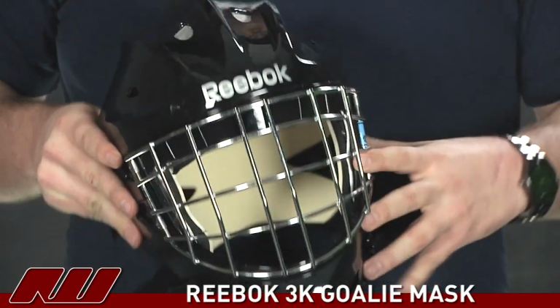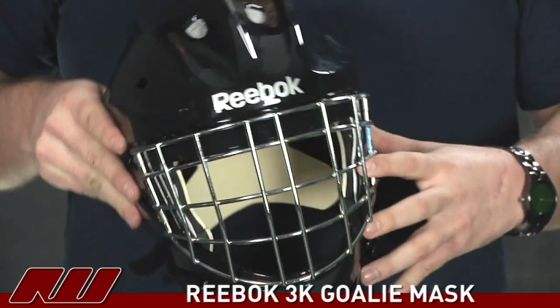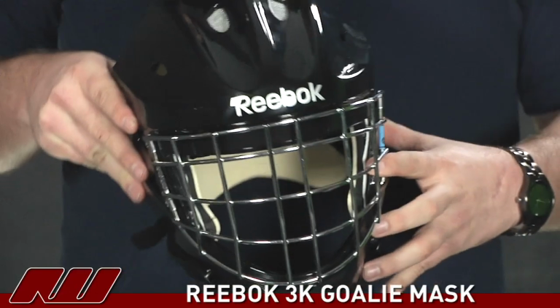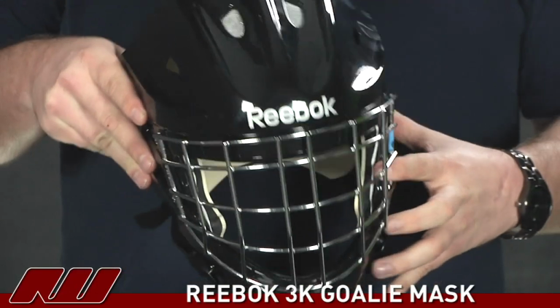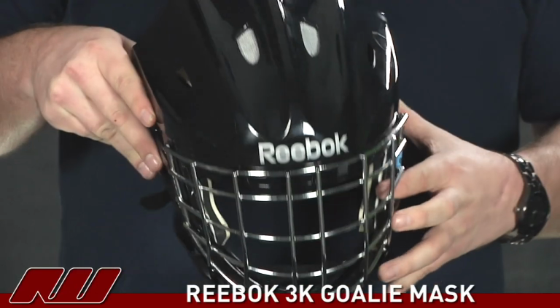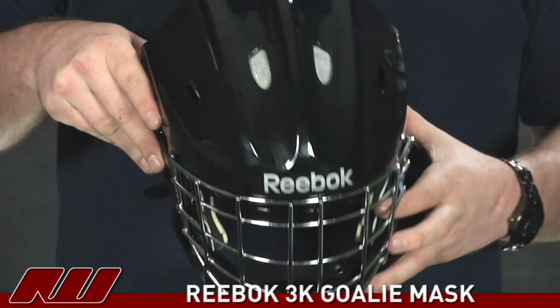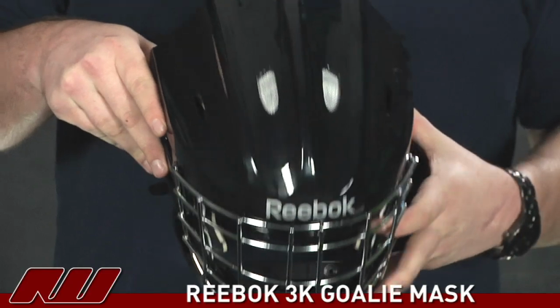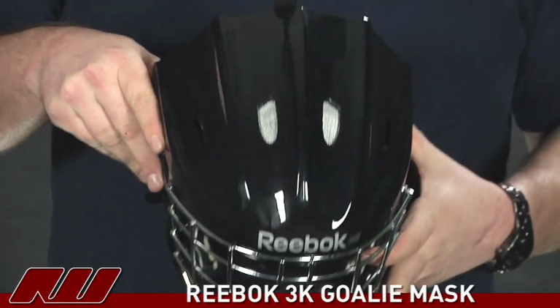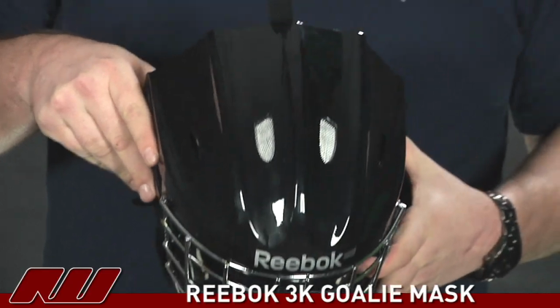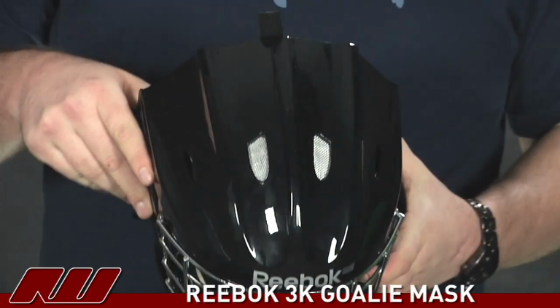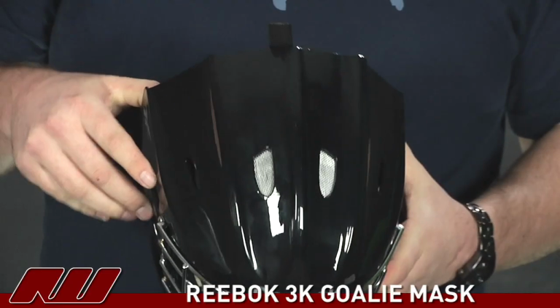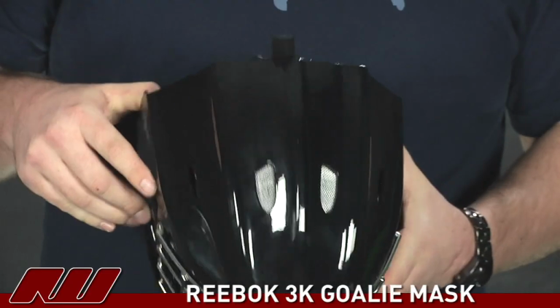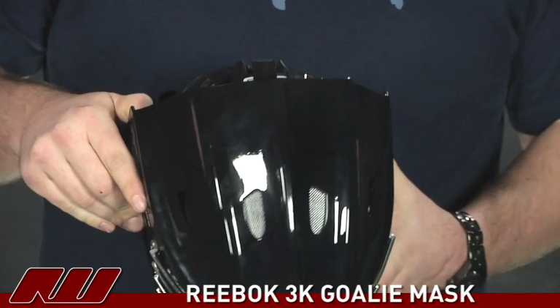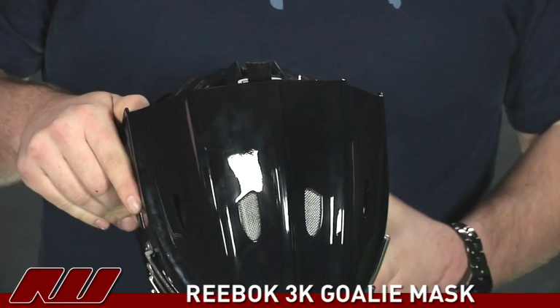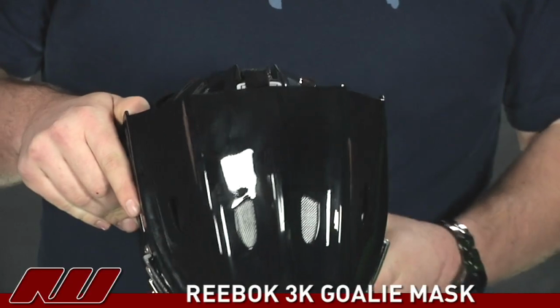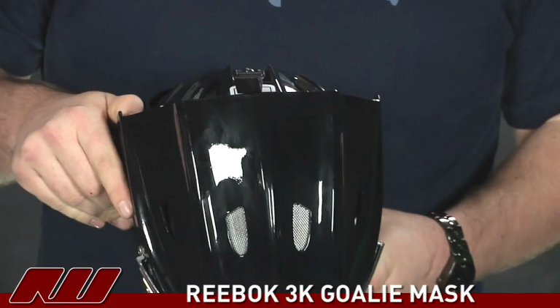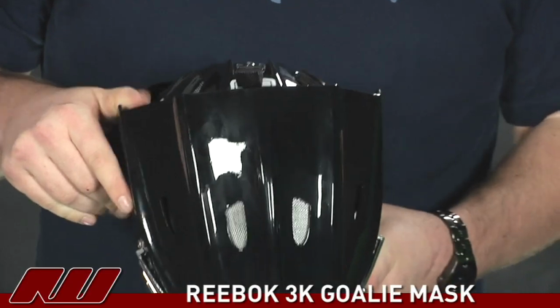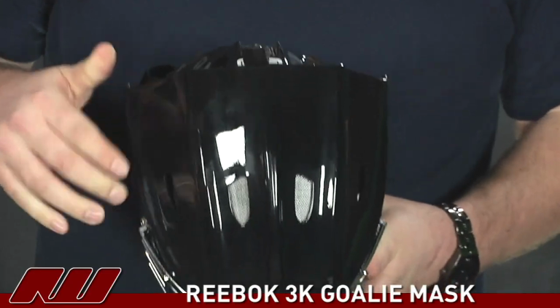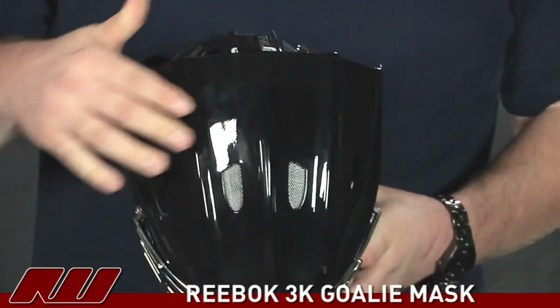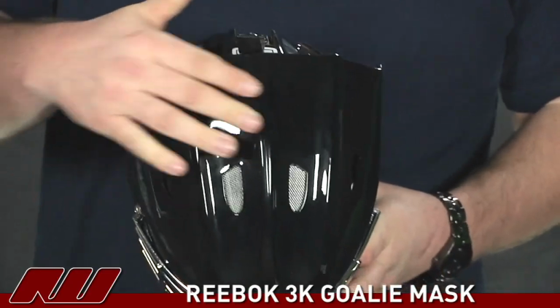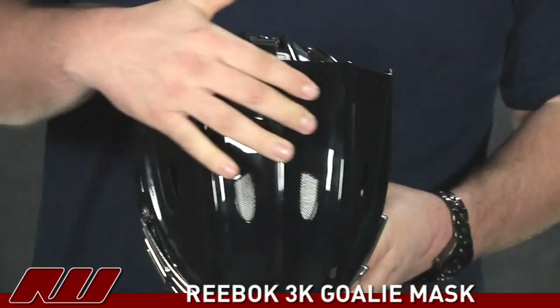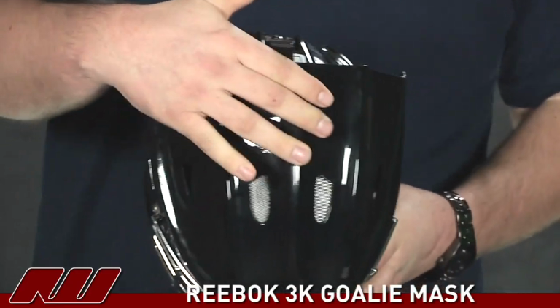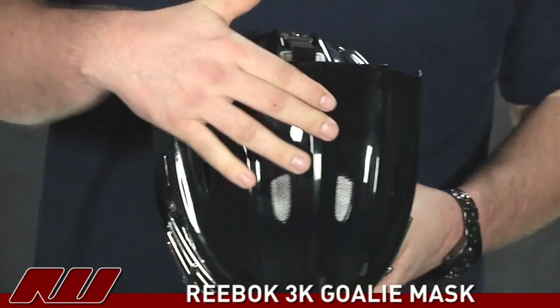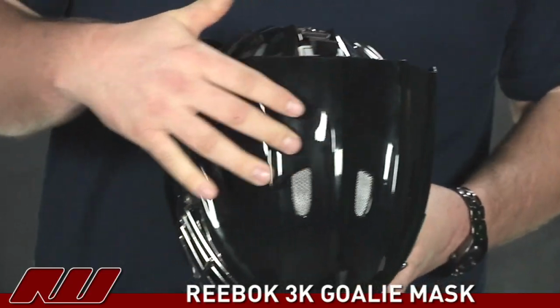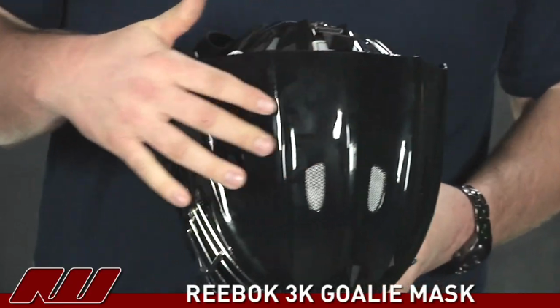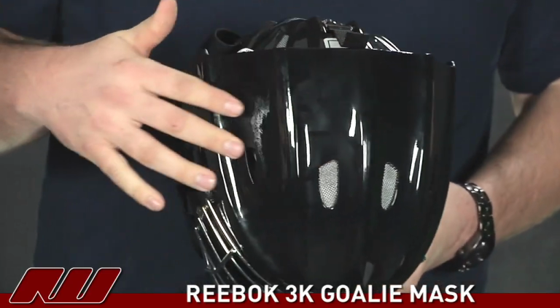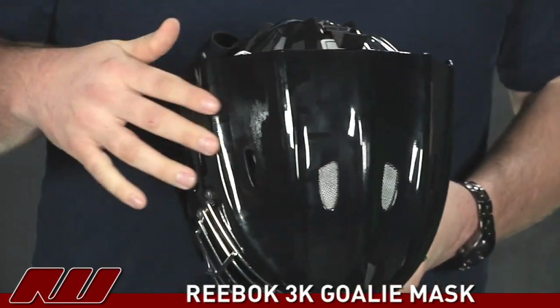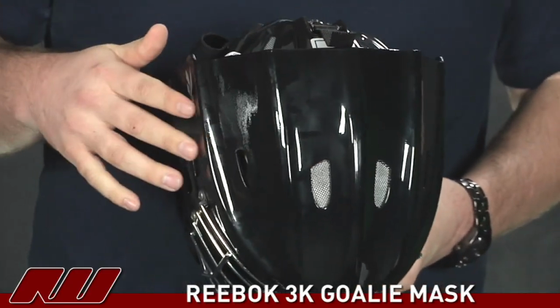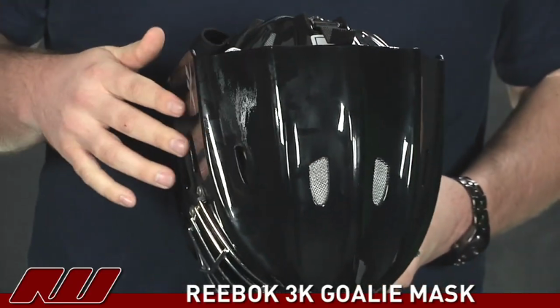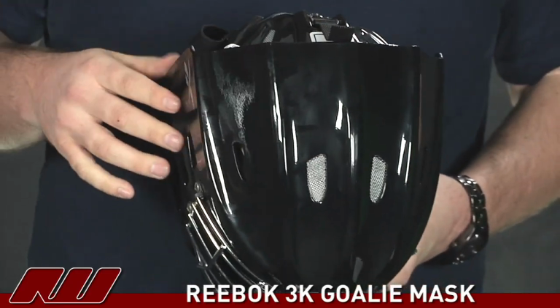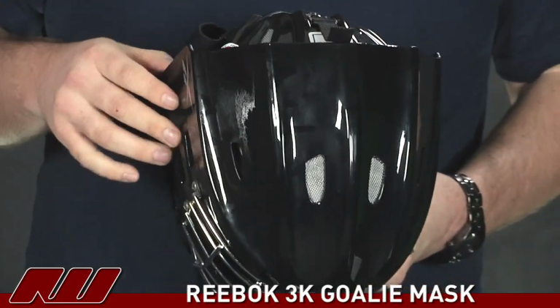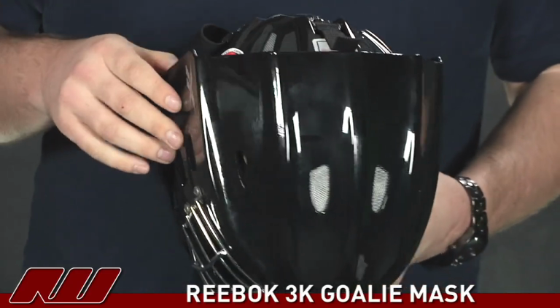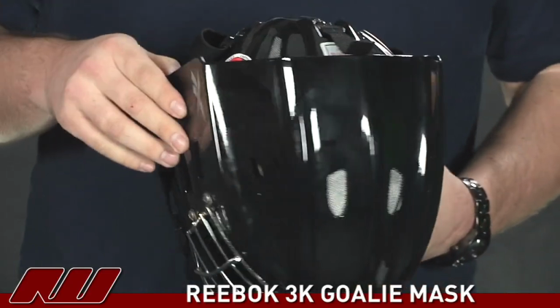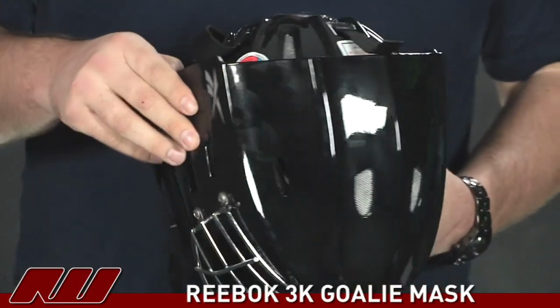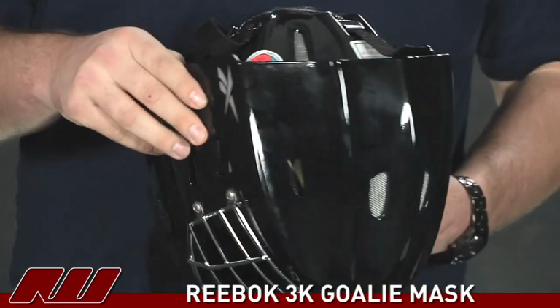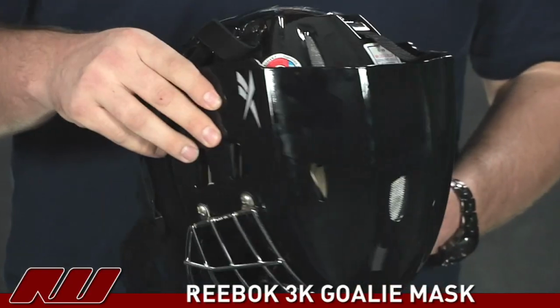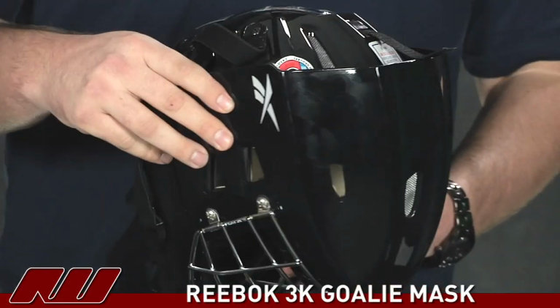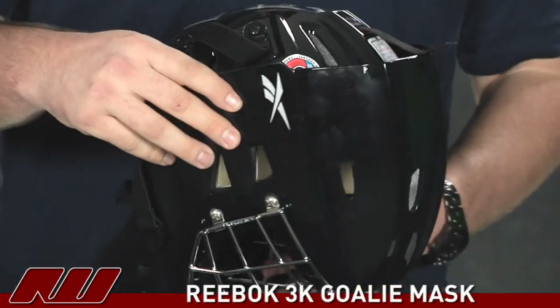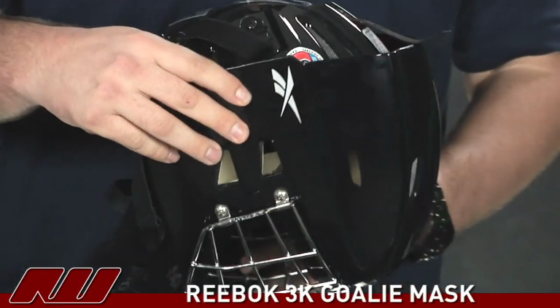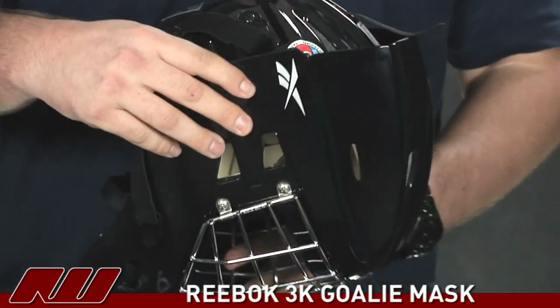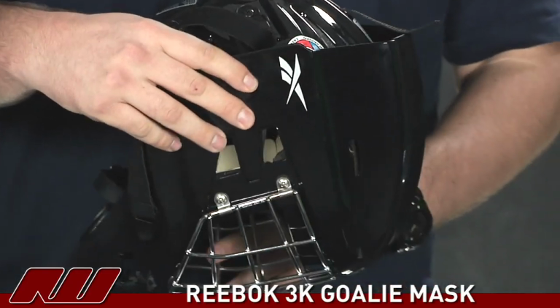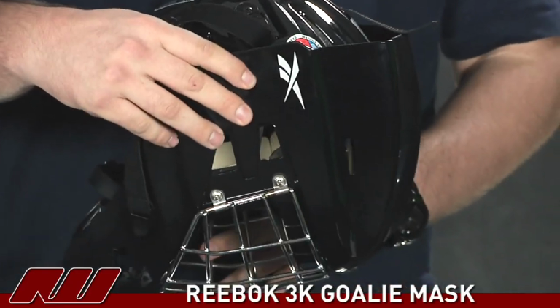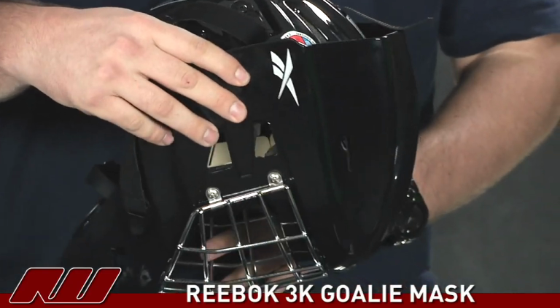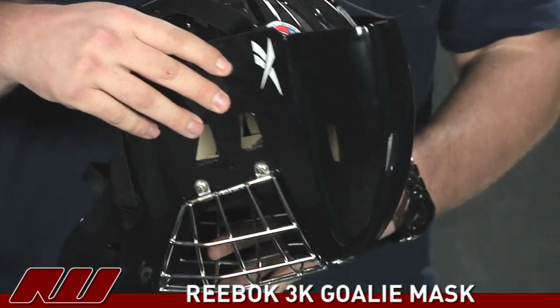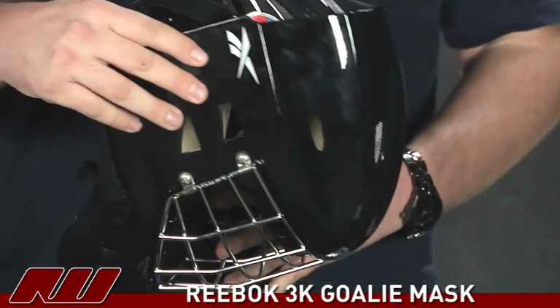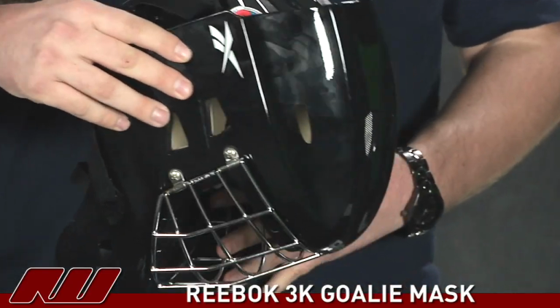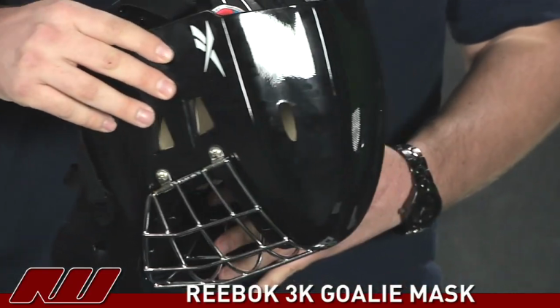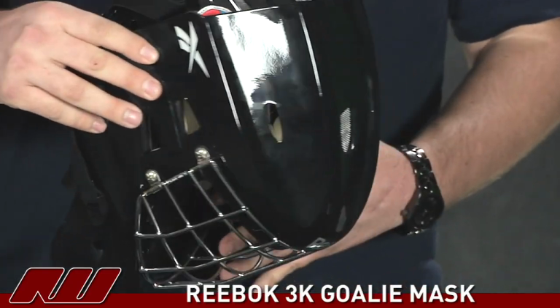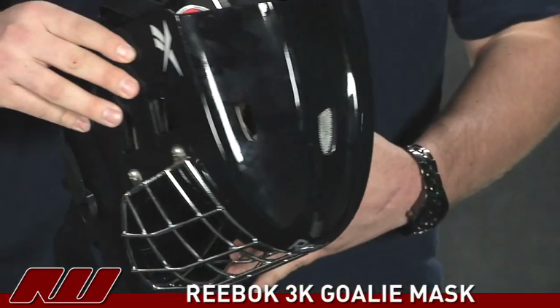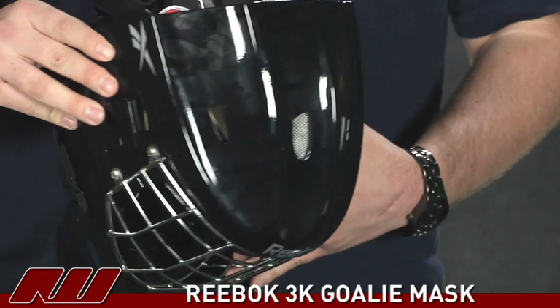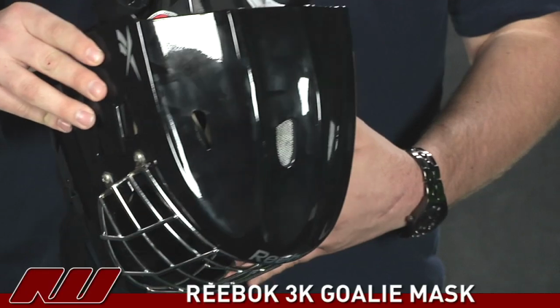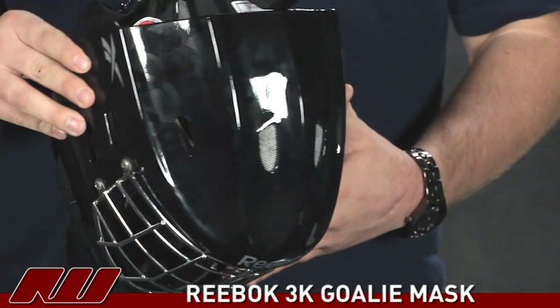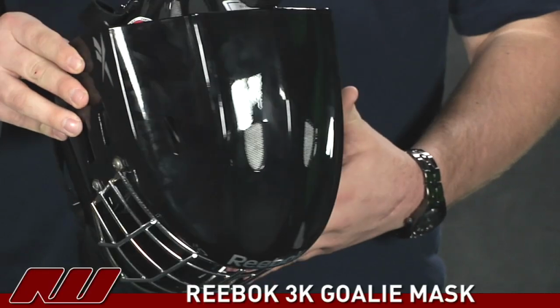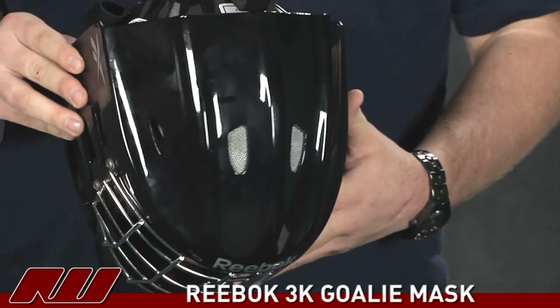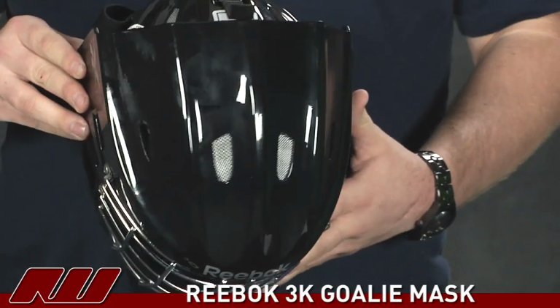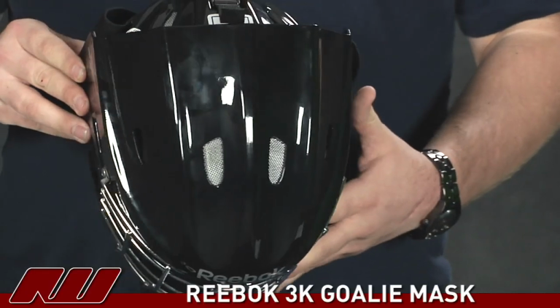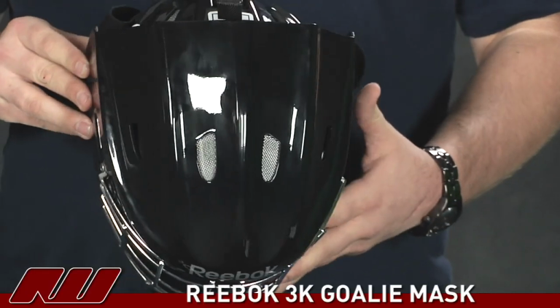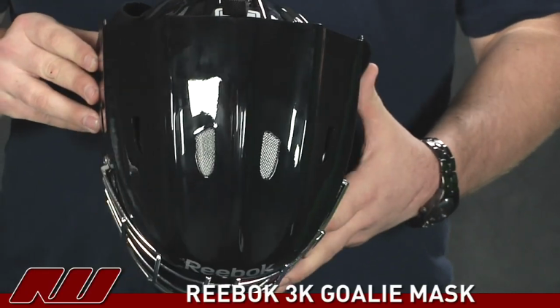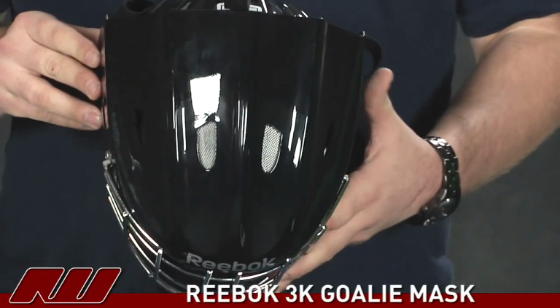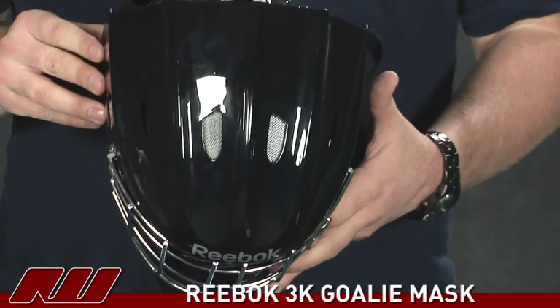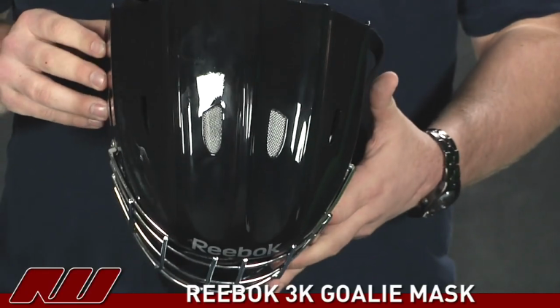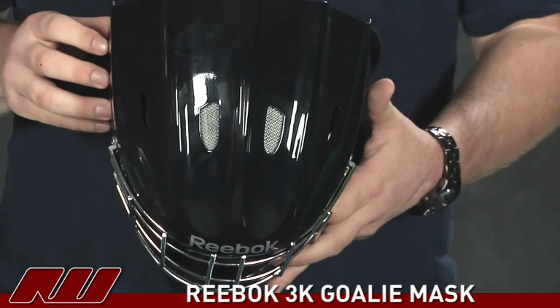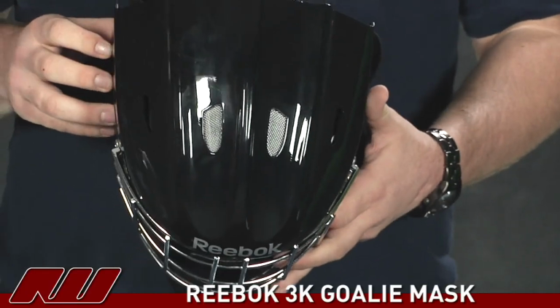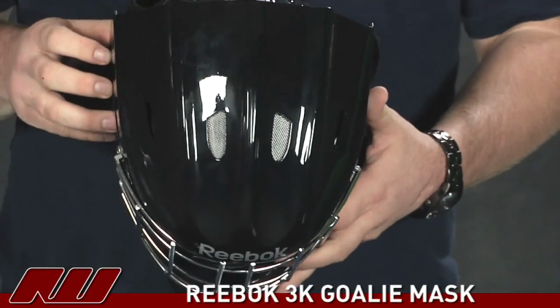Taking a look at the top side of the helmet, you can see that Reebok has used a lot of ventilation holes throughout the helmet to help keep your head really cool throughout the game.